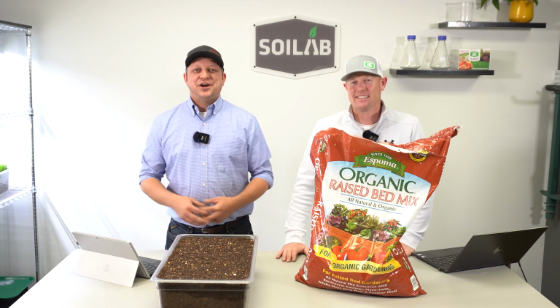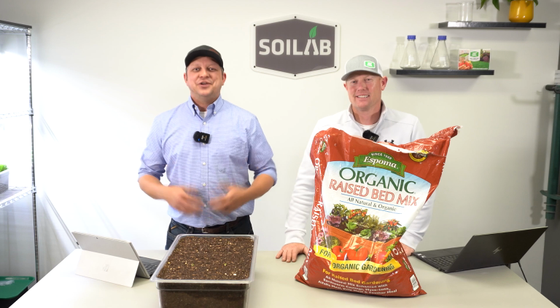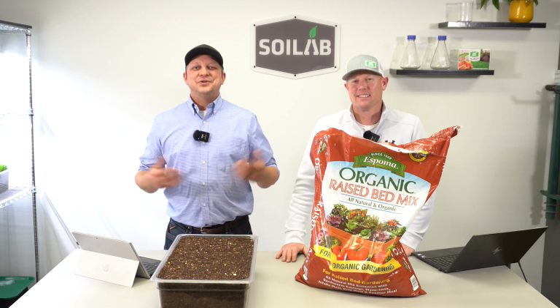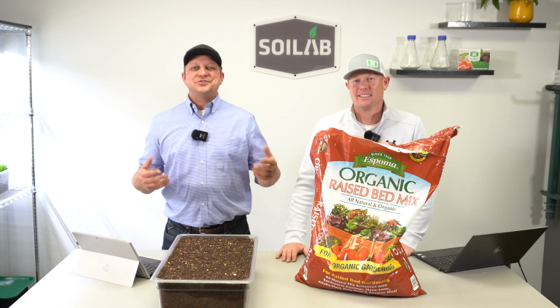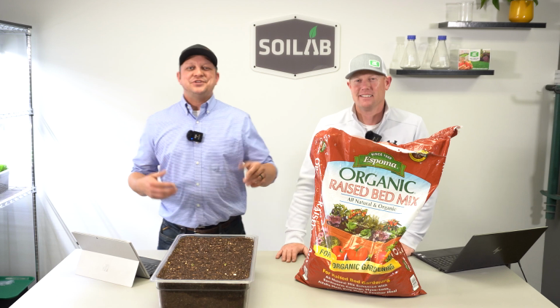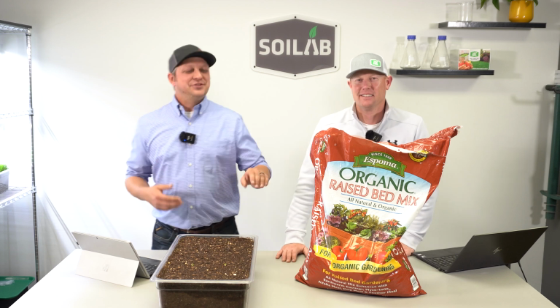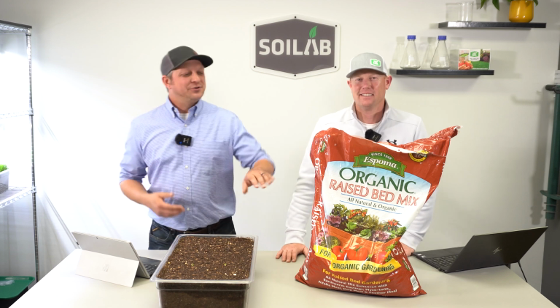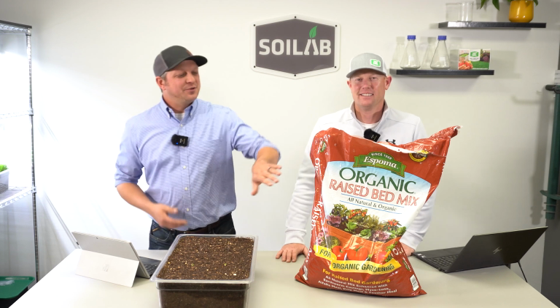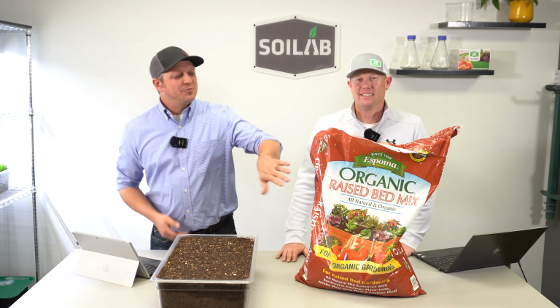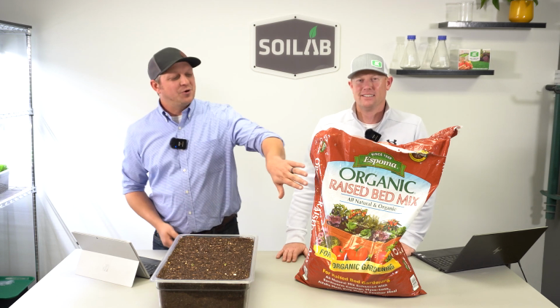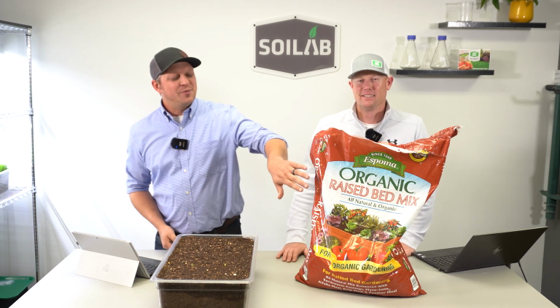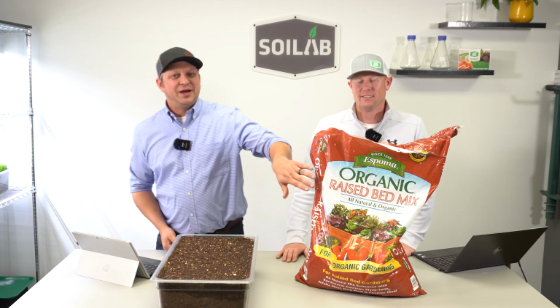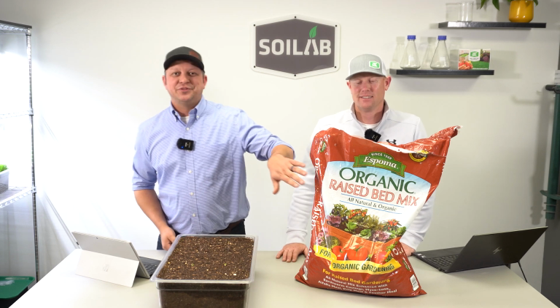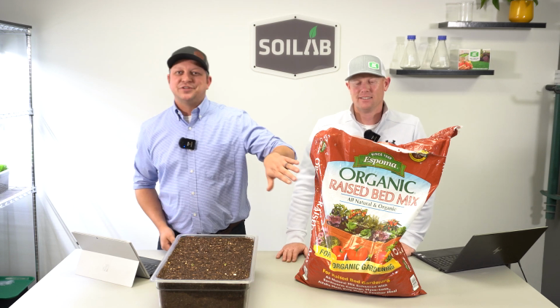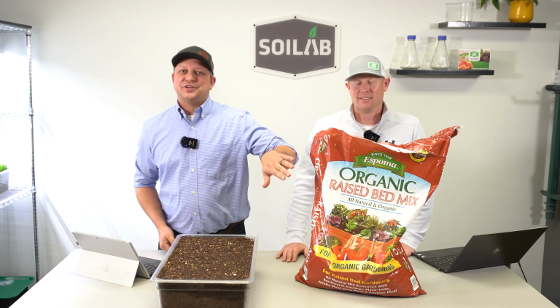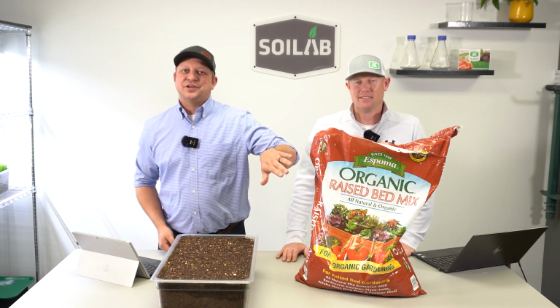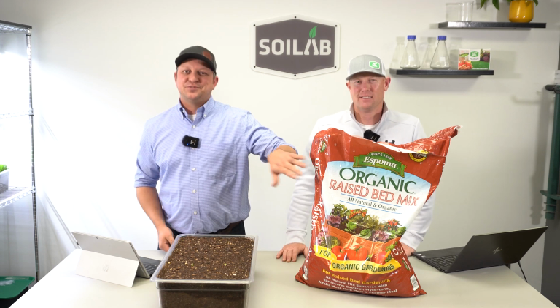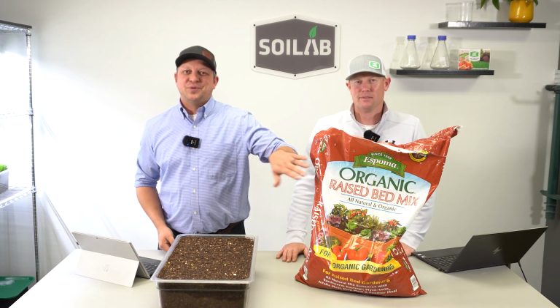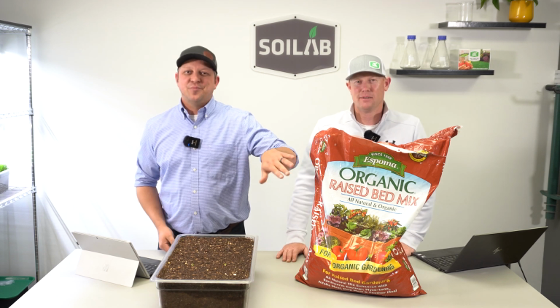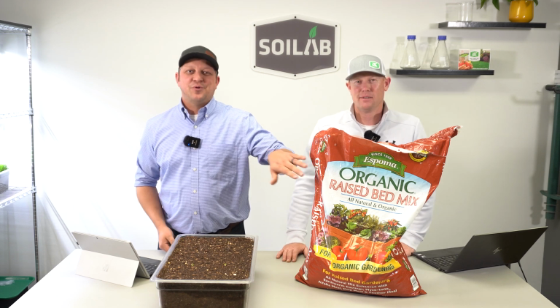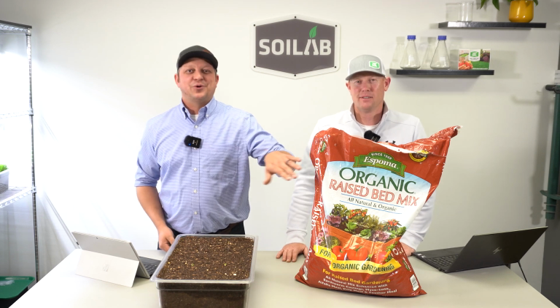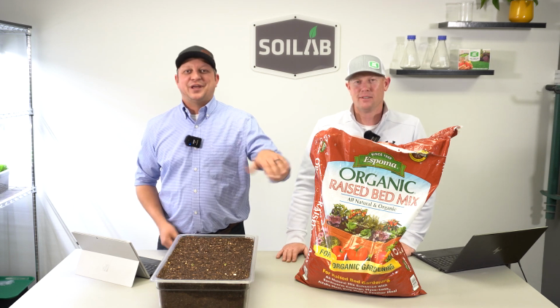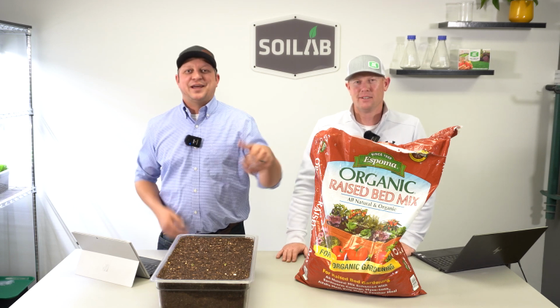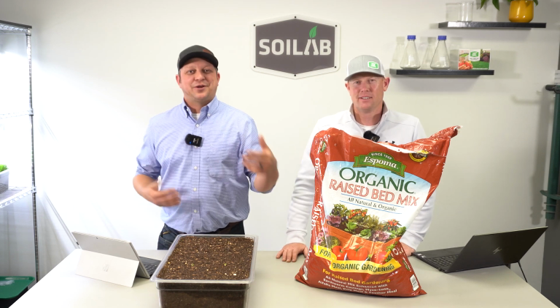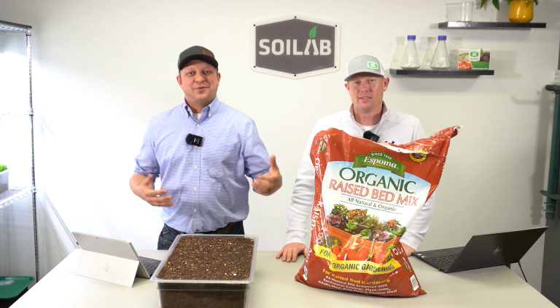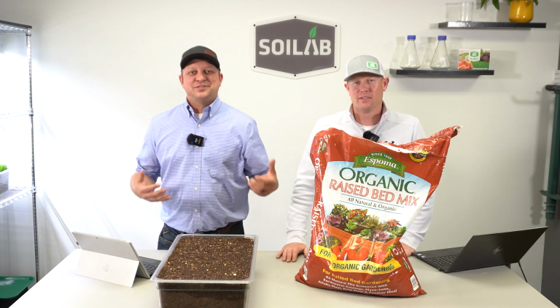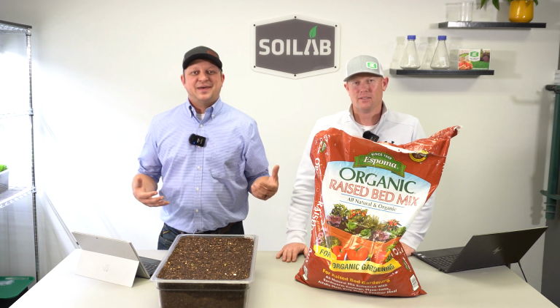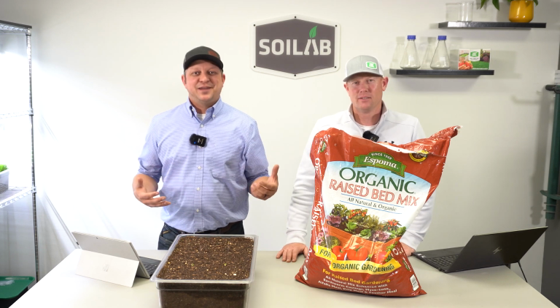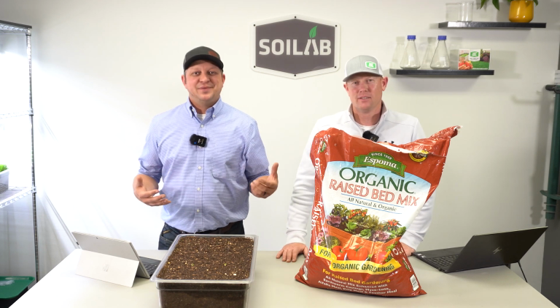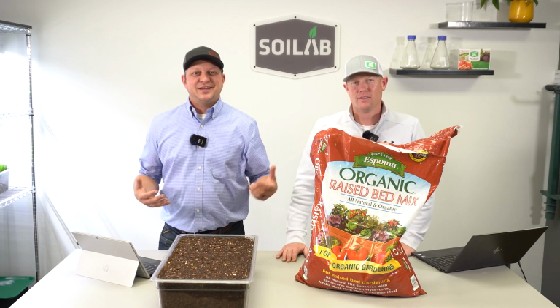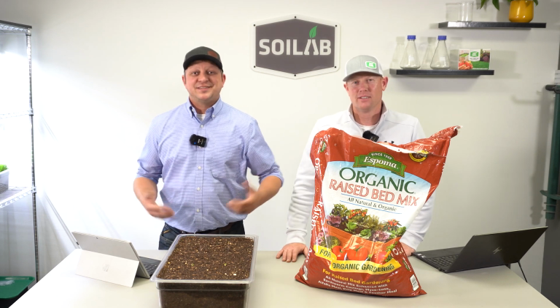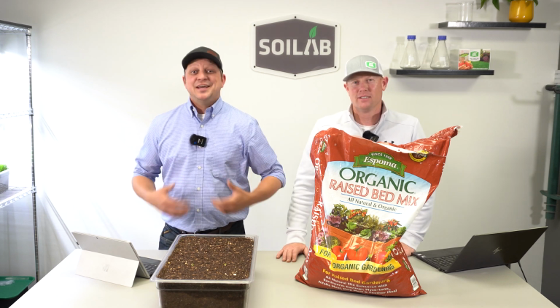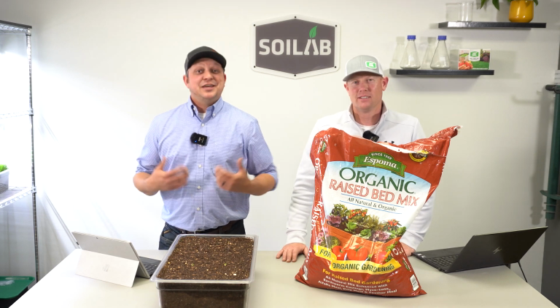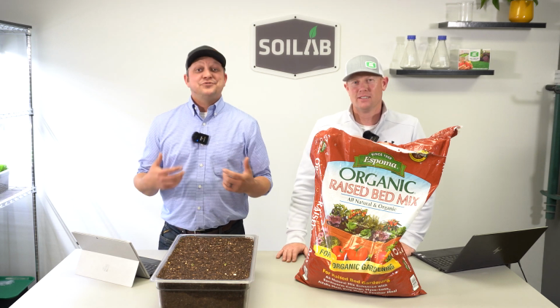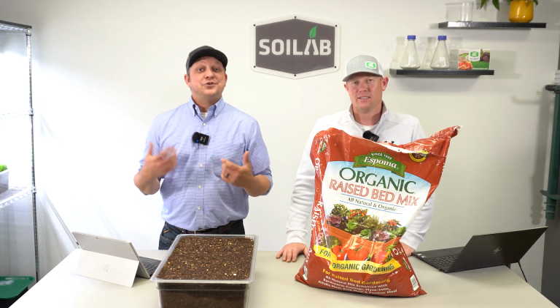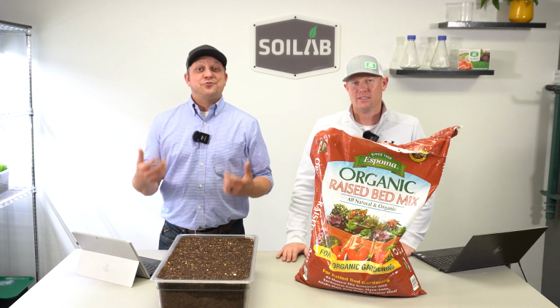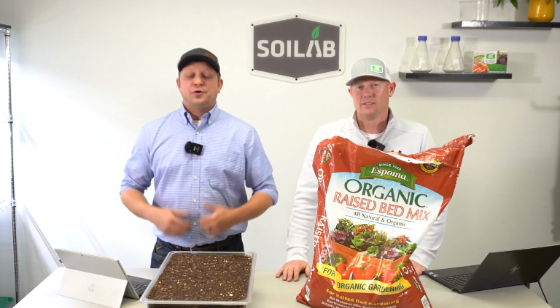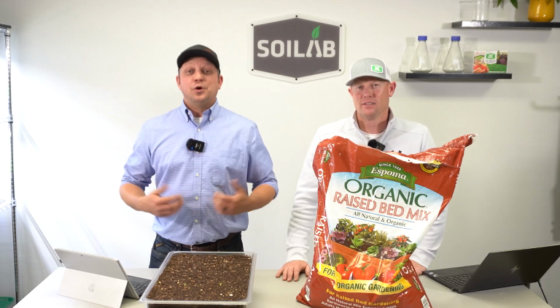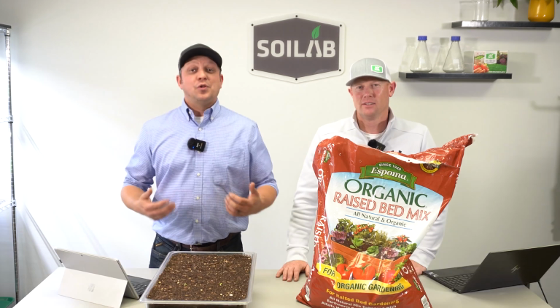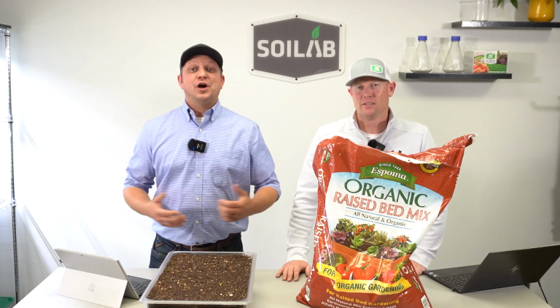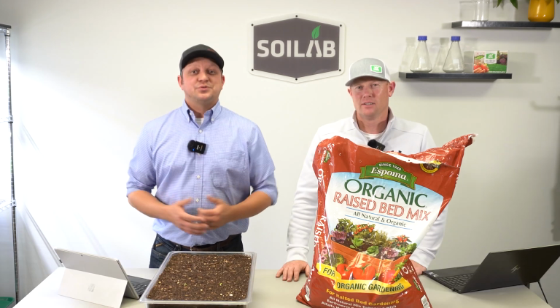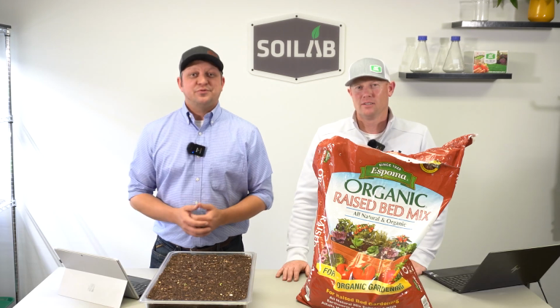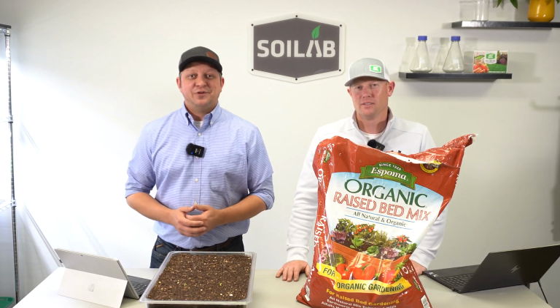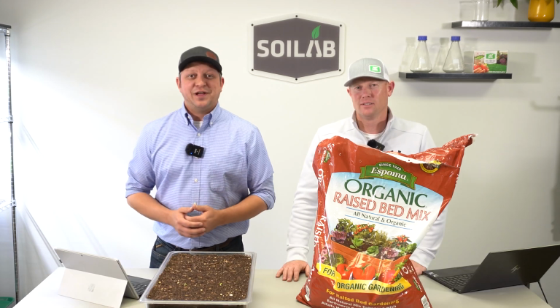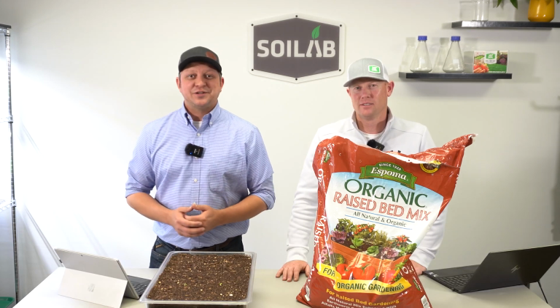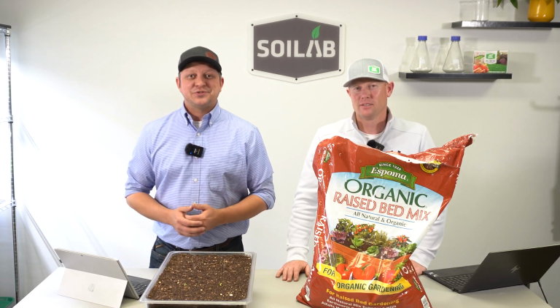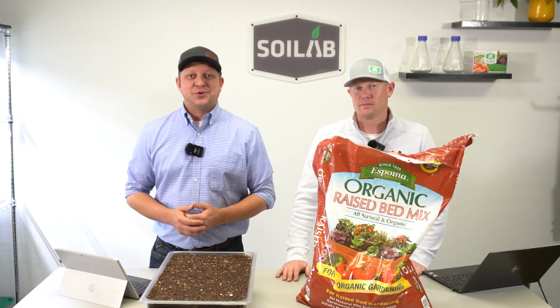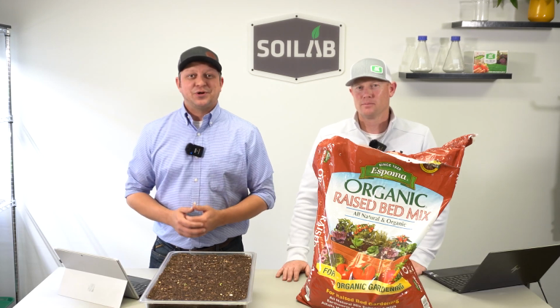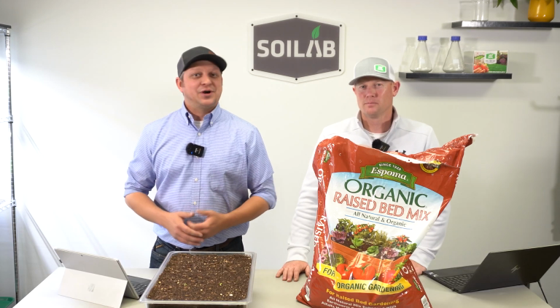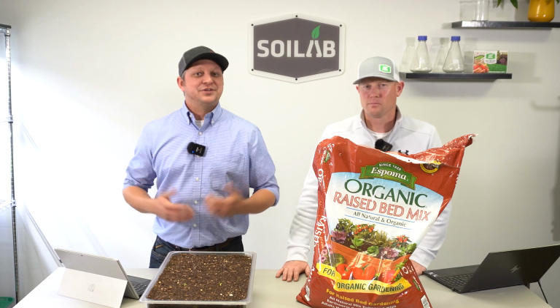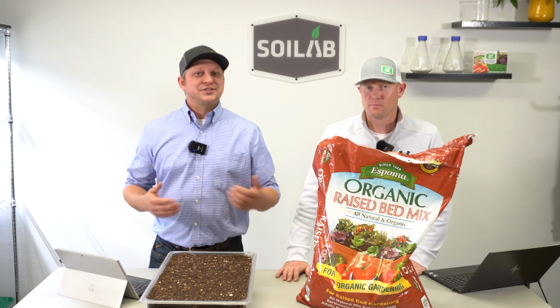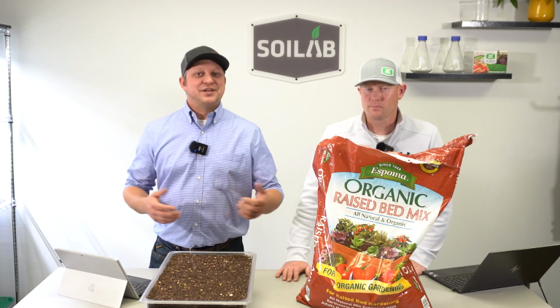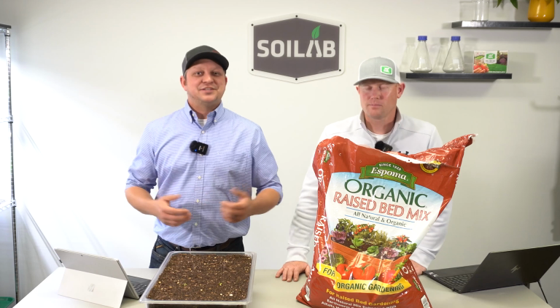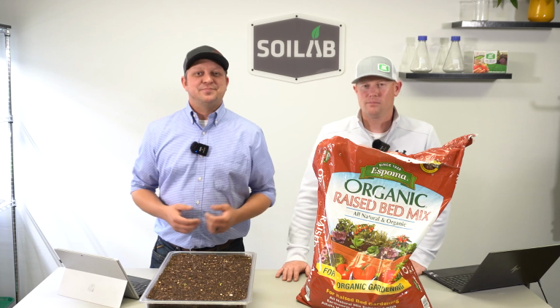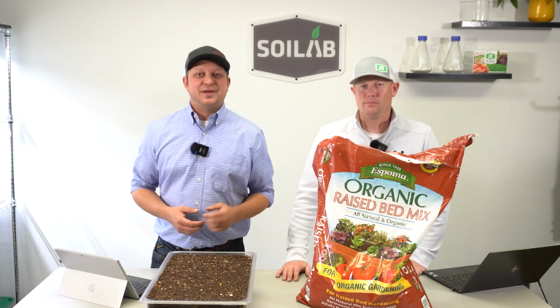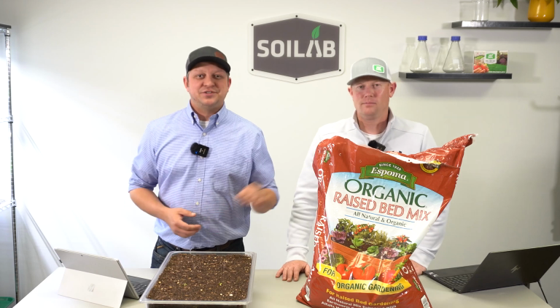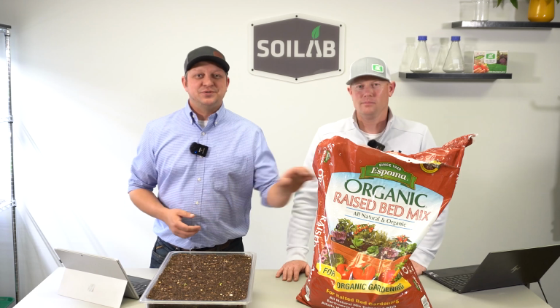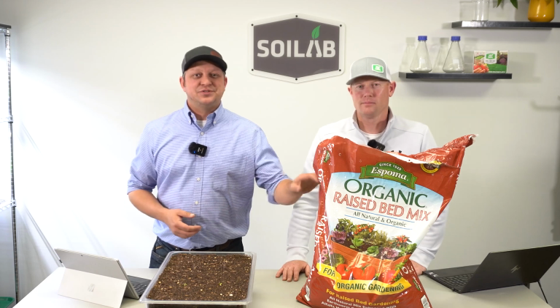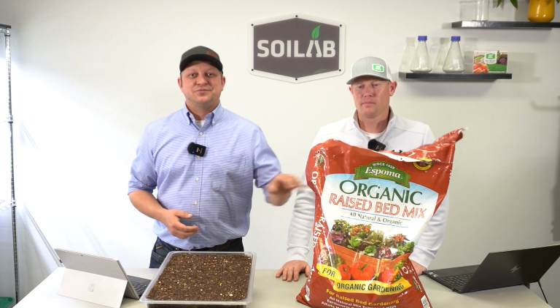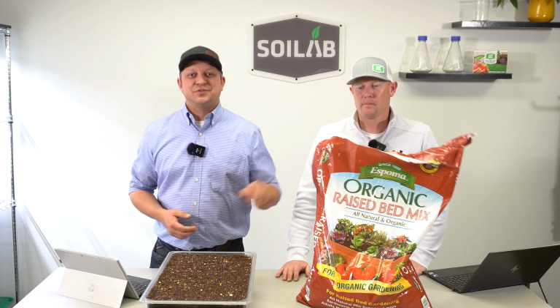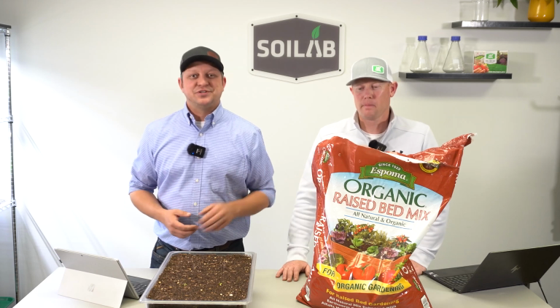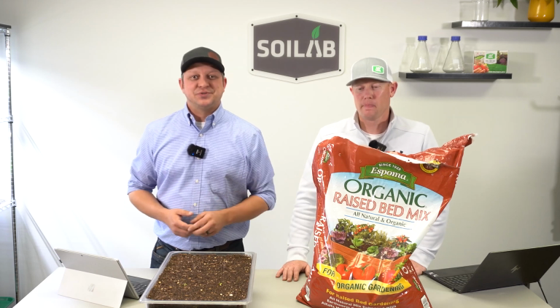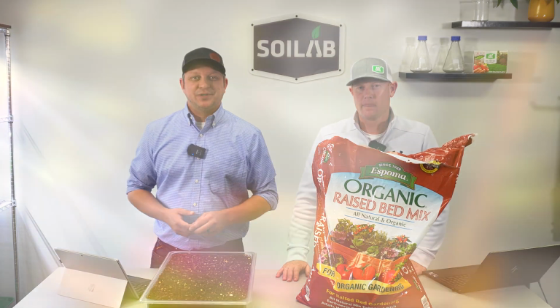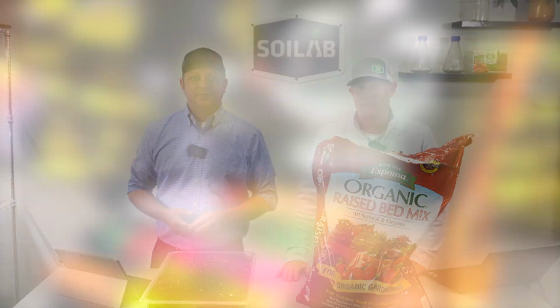Are you interested in learning more about this Espoma Organic Raised Bed Mix? Follow along as we fill out a scorecard and discuss the best uses for this soil.